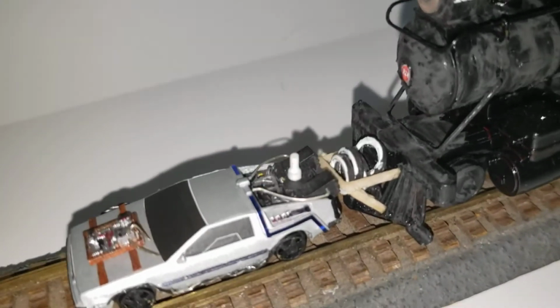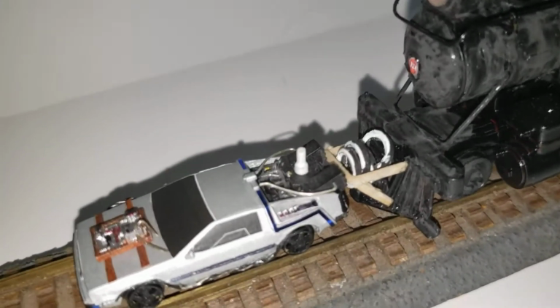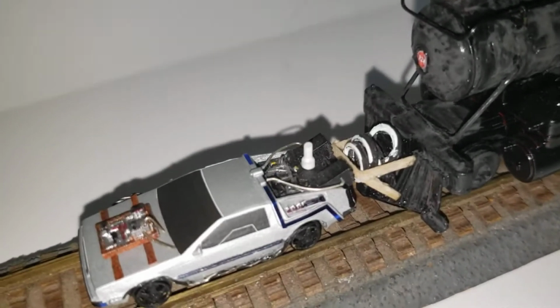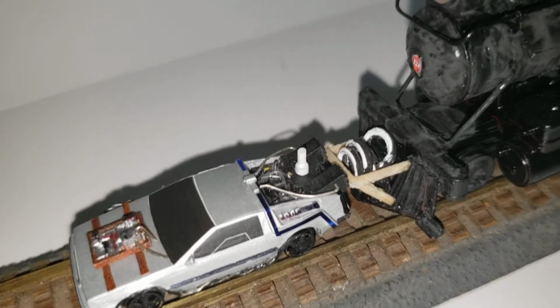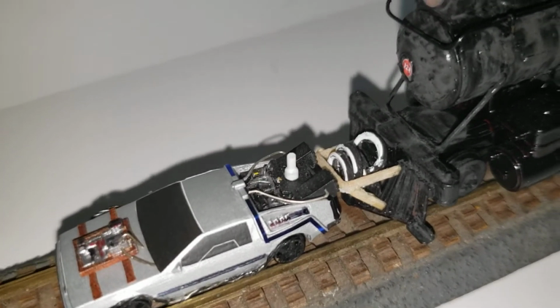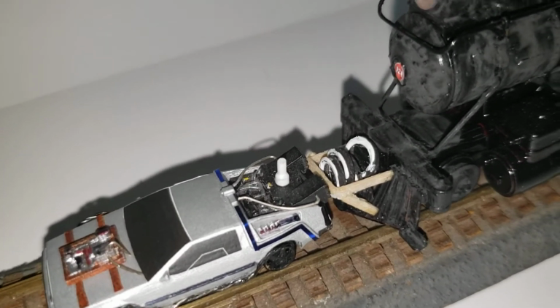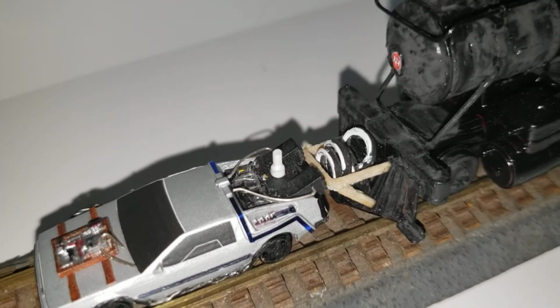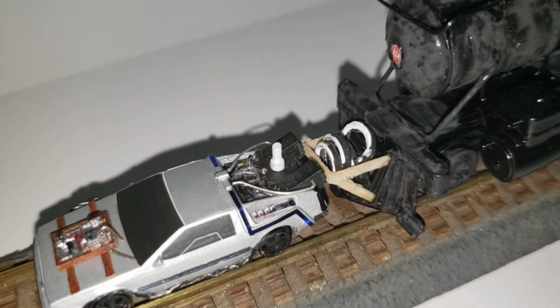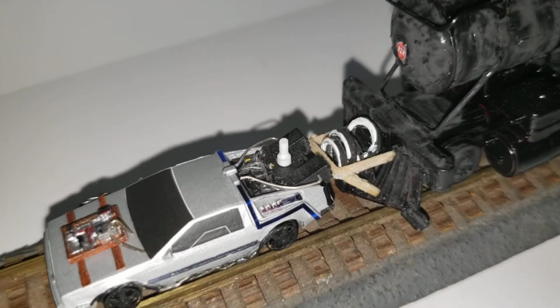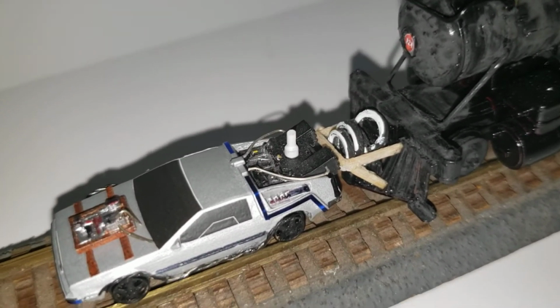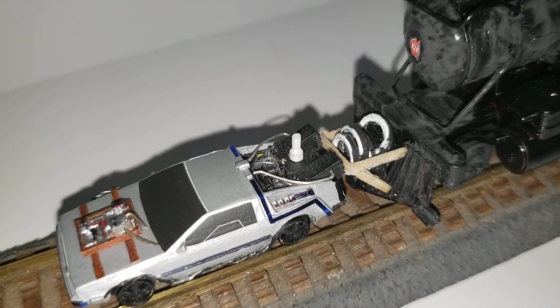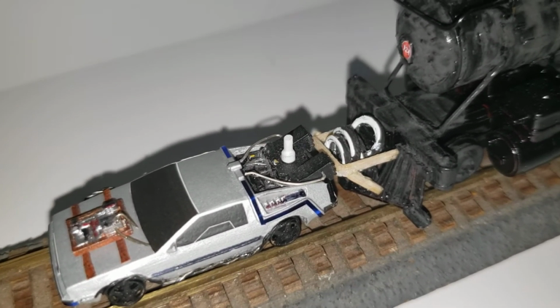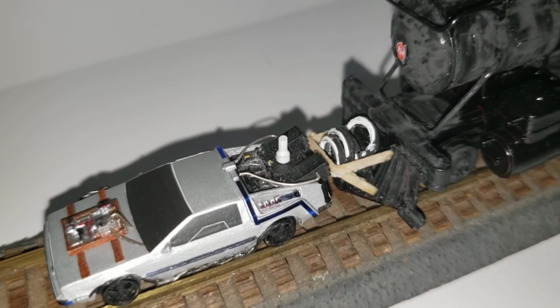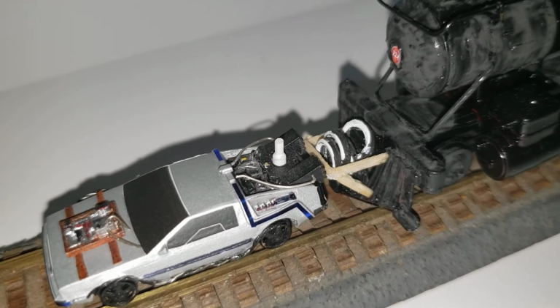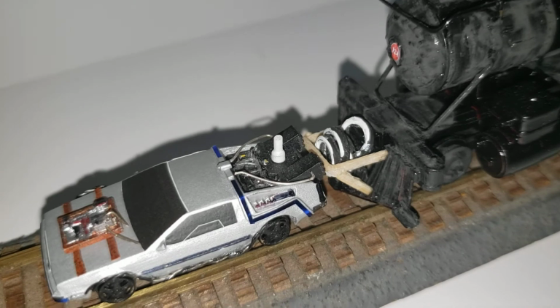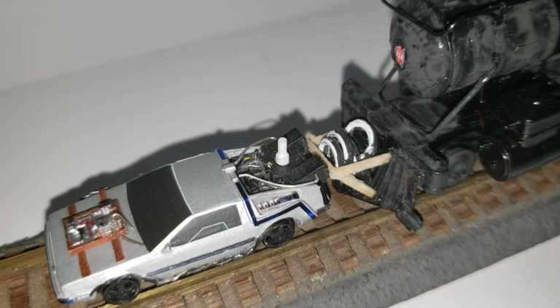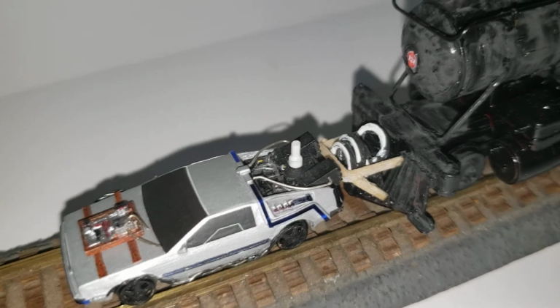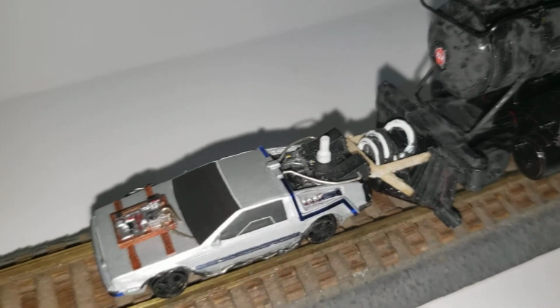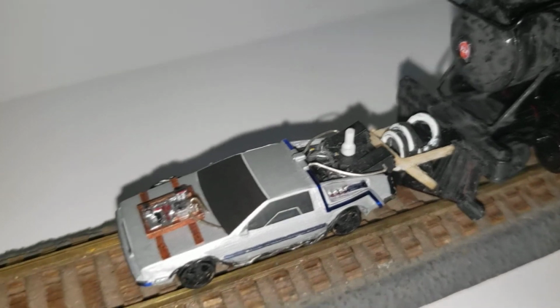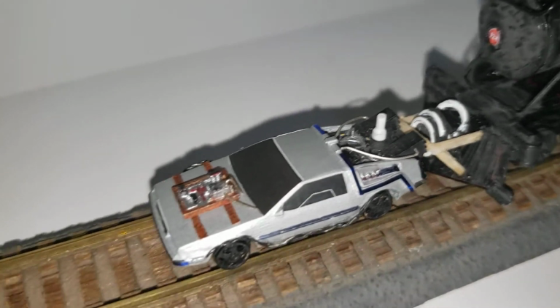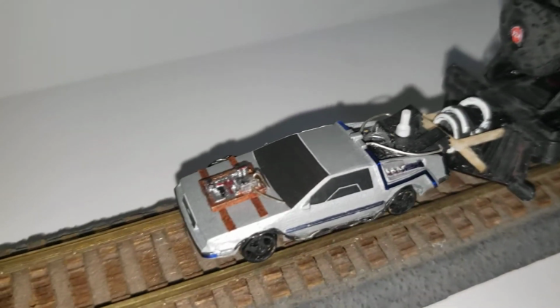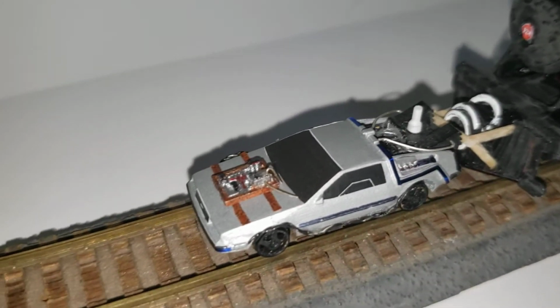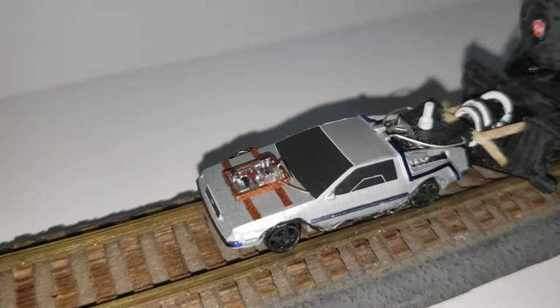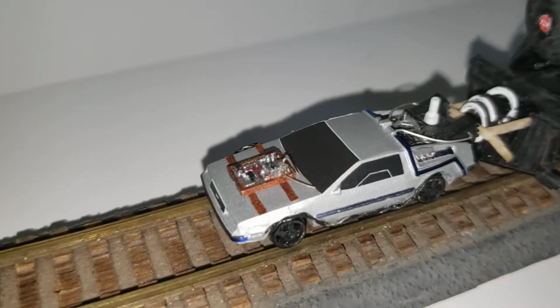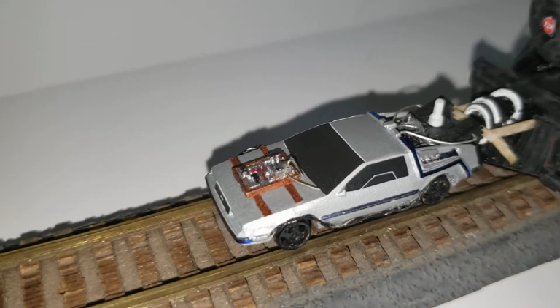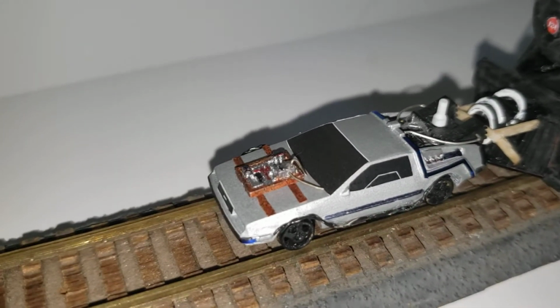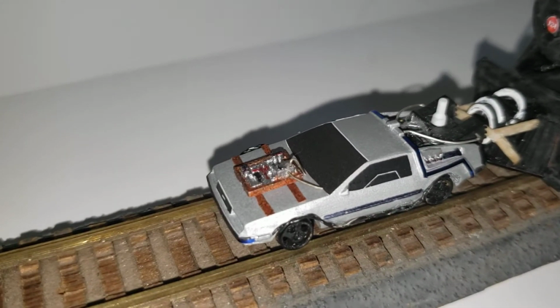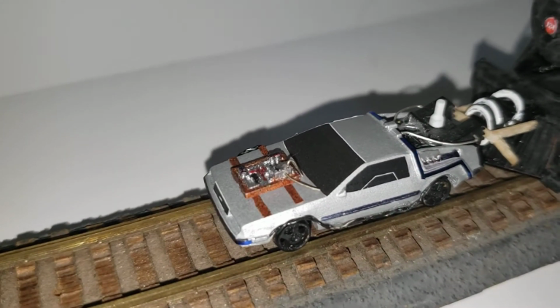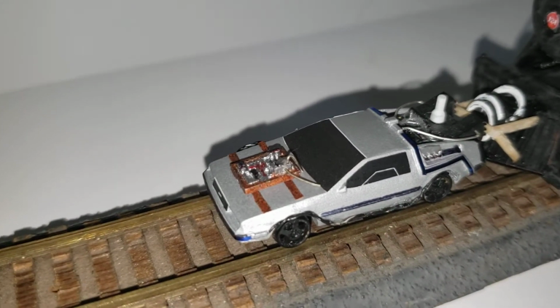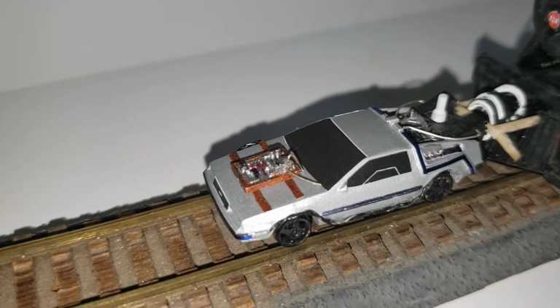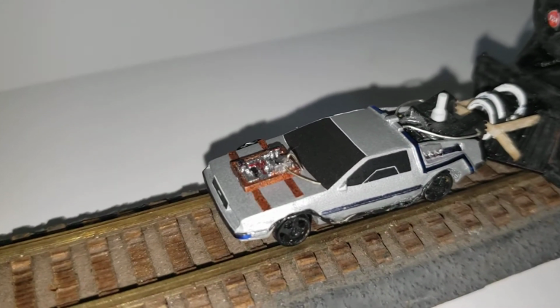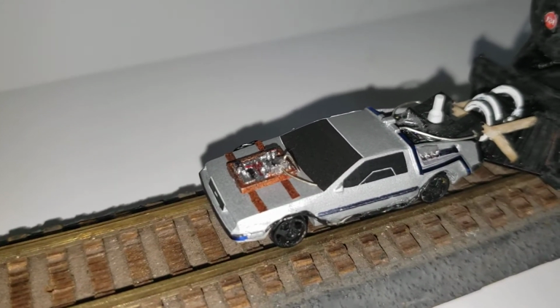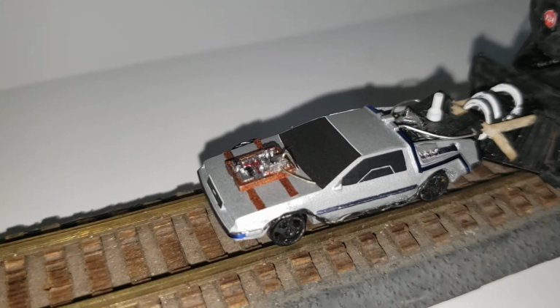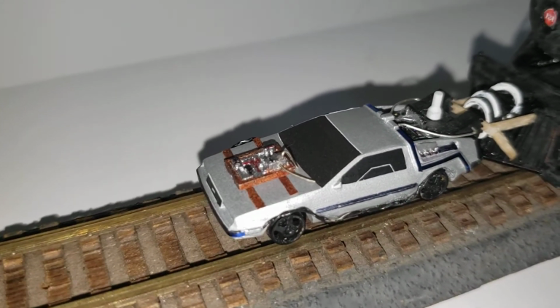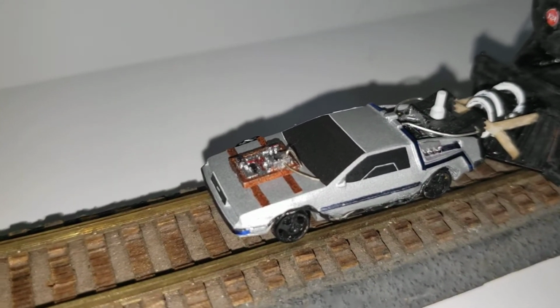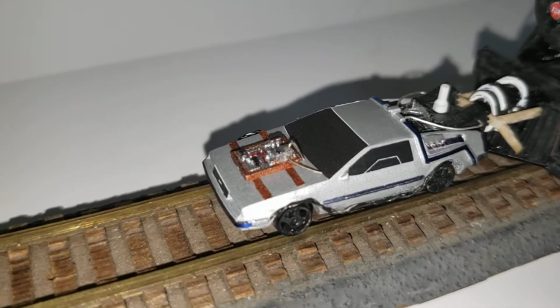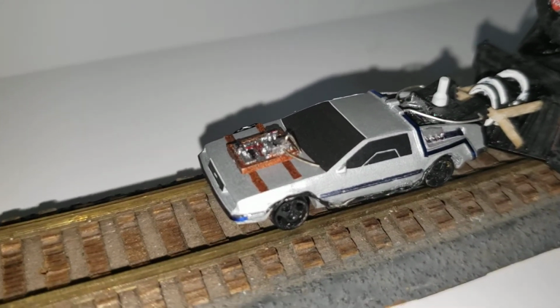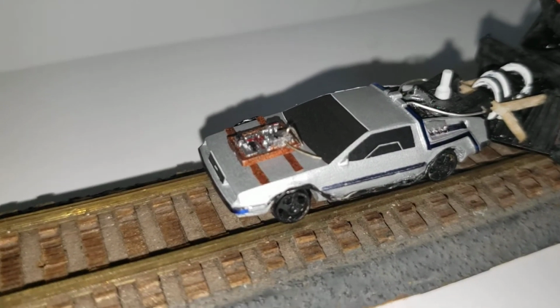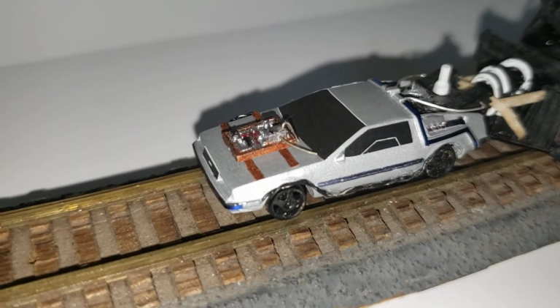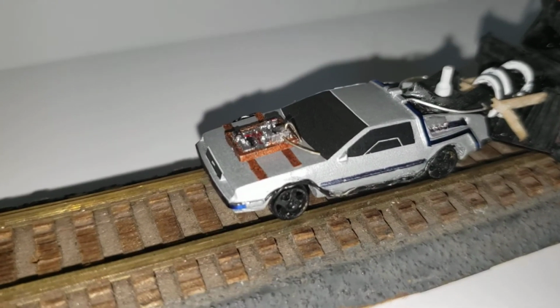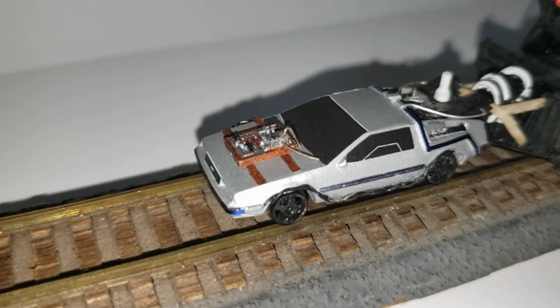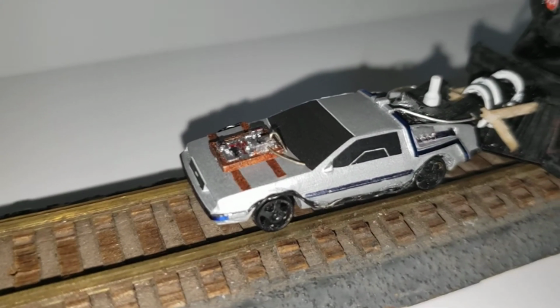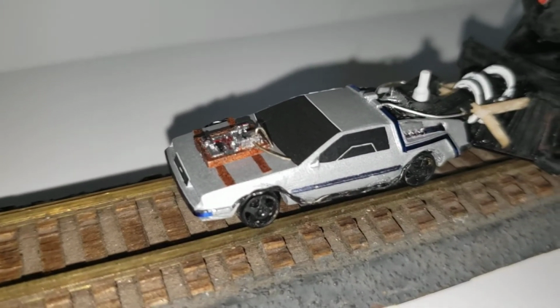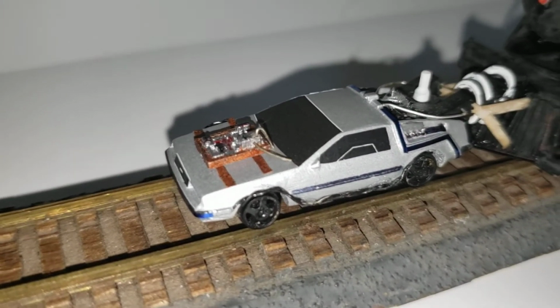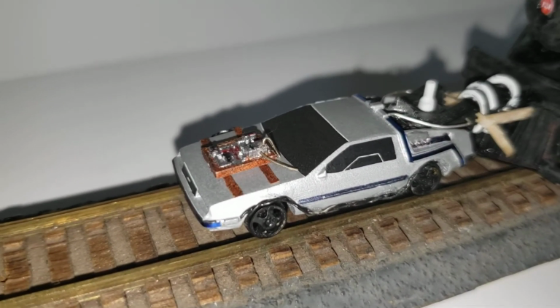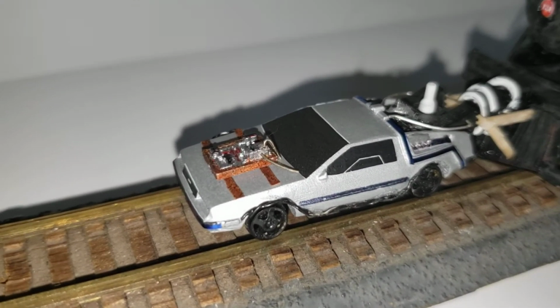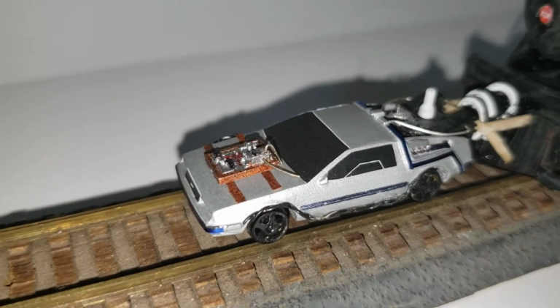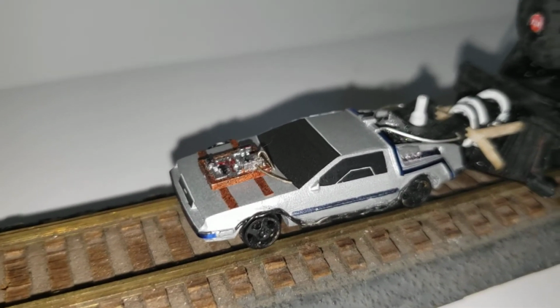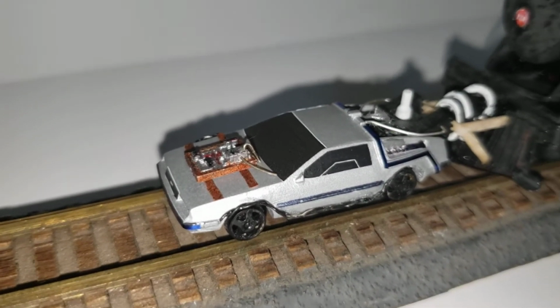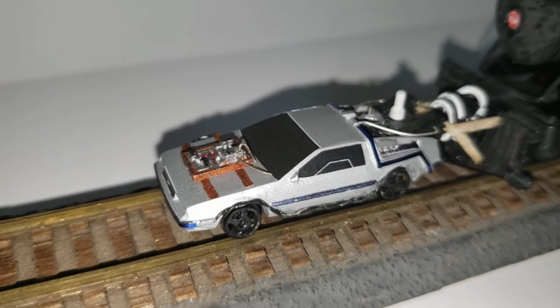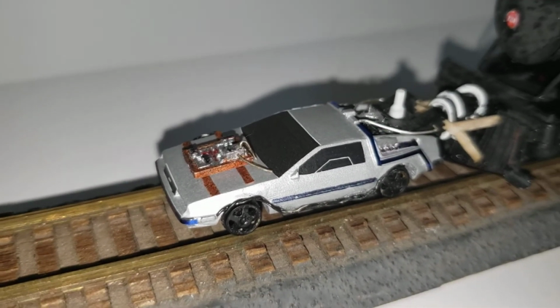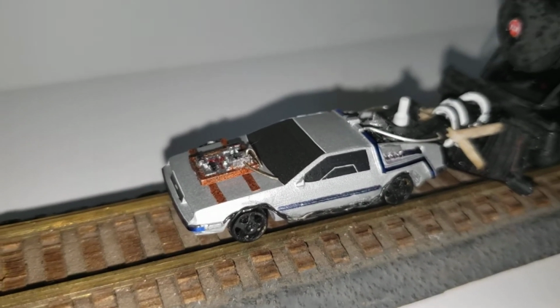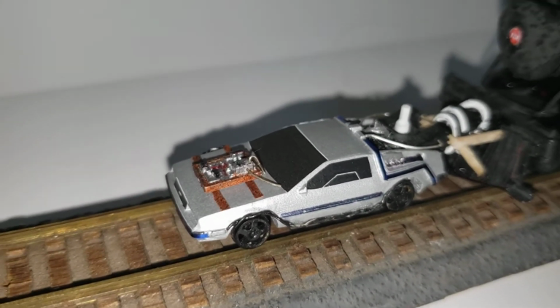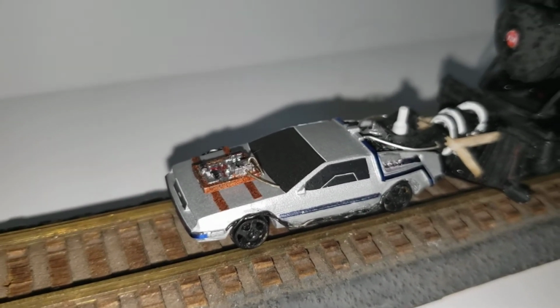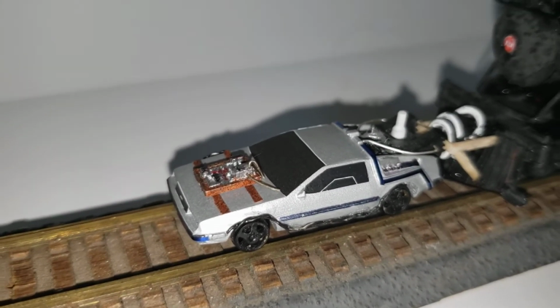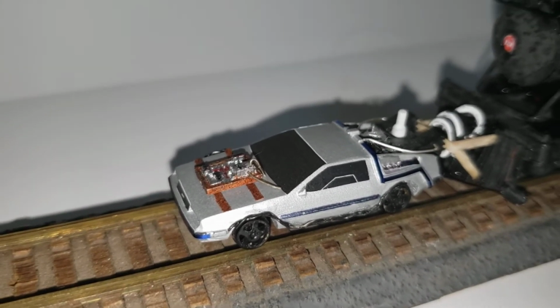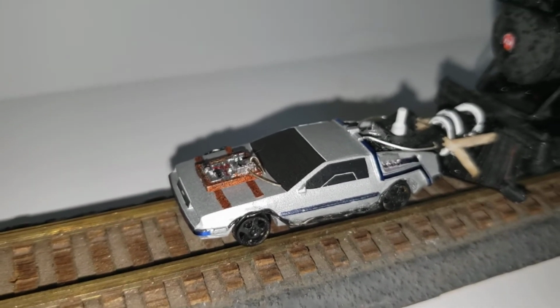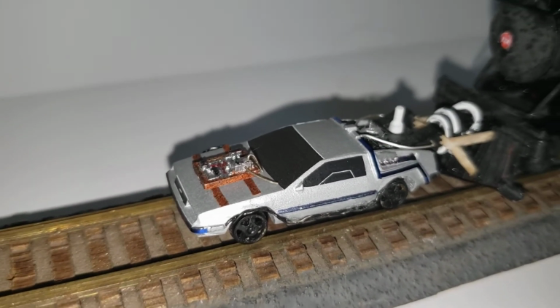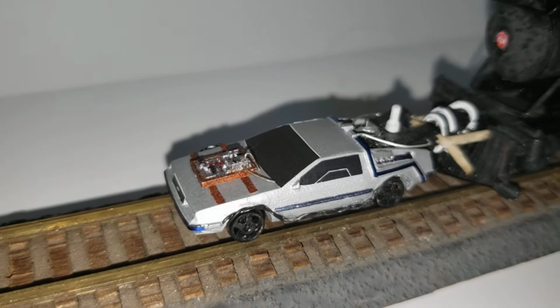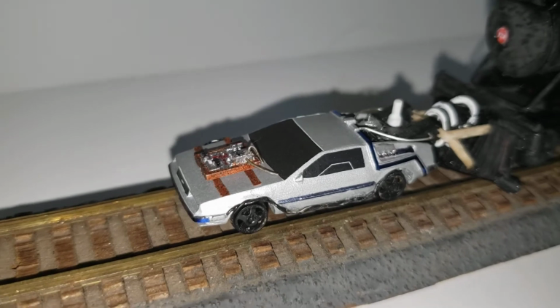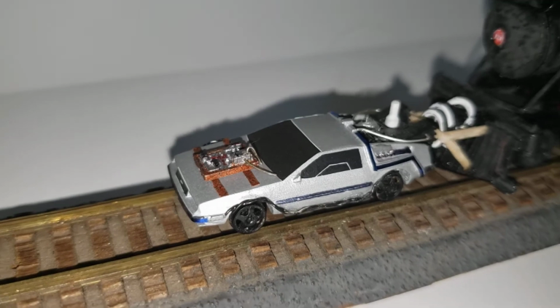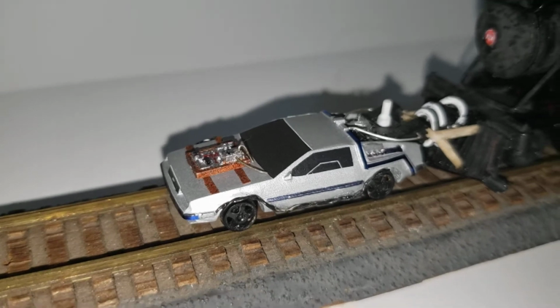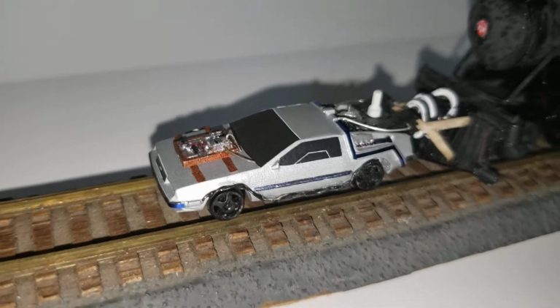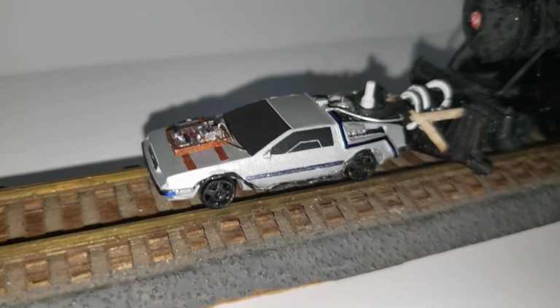The car is another 3D printed DeLorean, so all I had to do was add the decals. I added some piping — it comes with a little hood package that you just have to paint and detail.